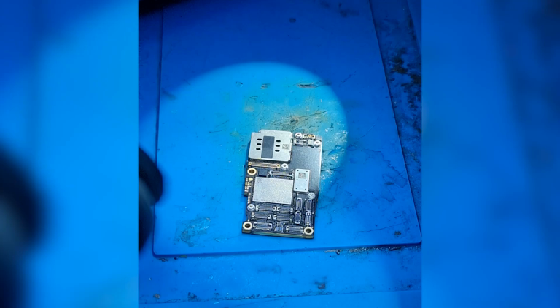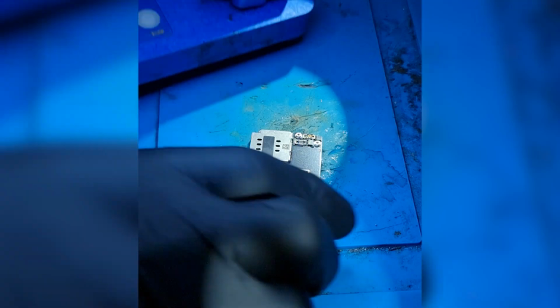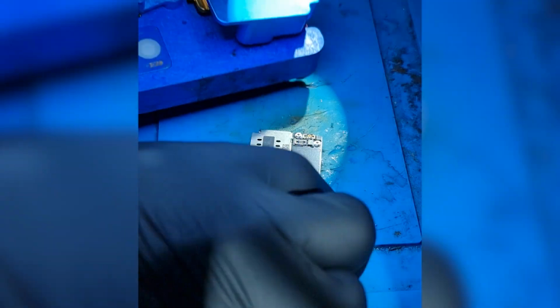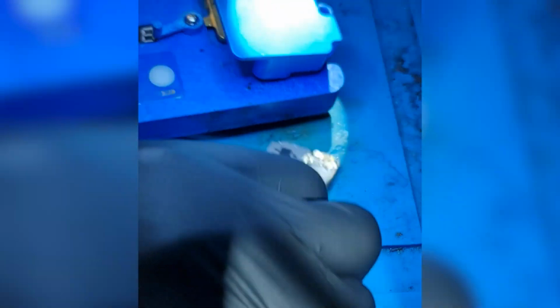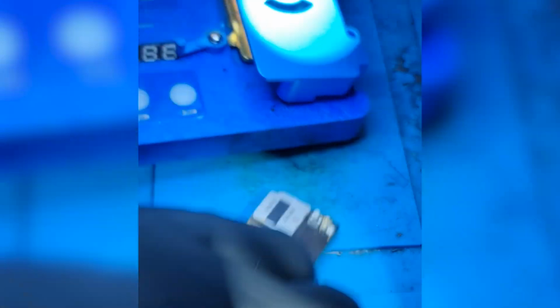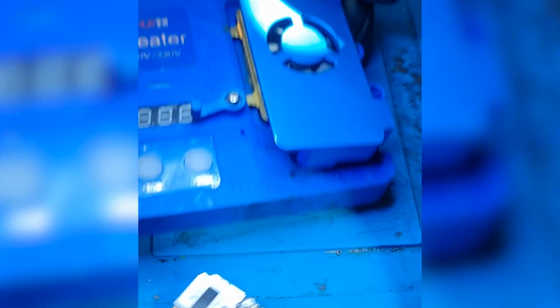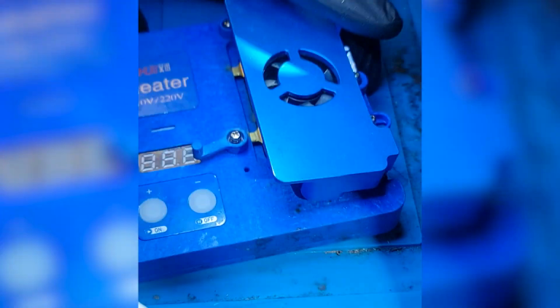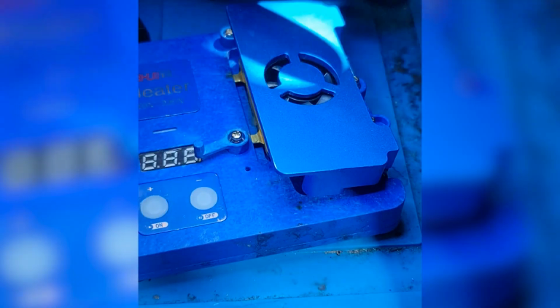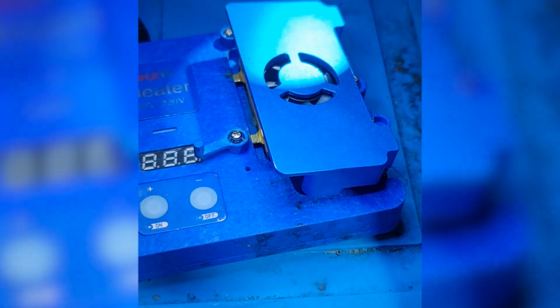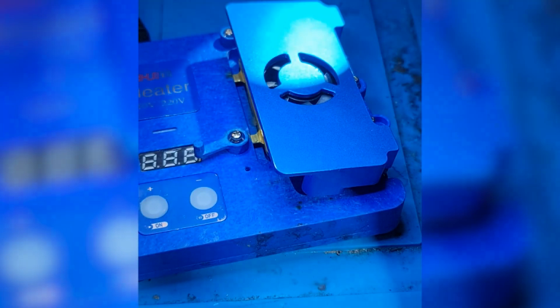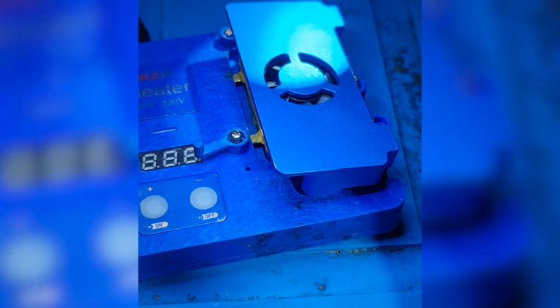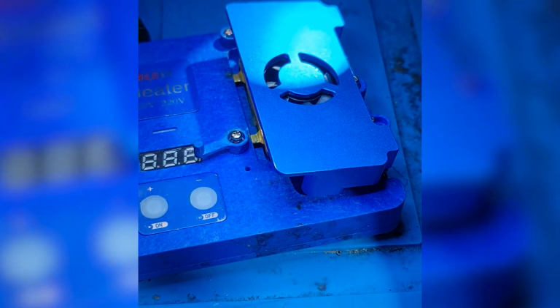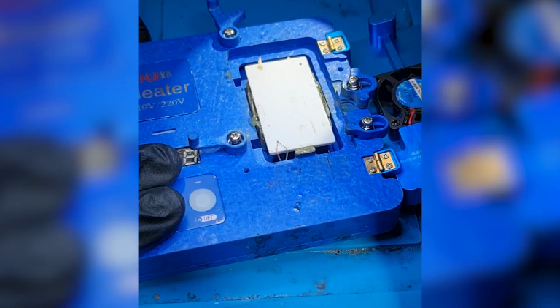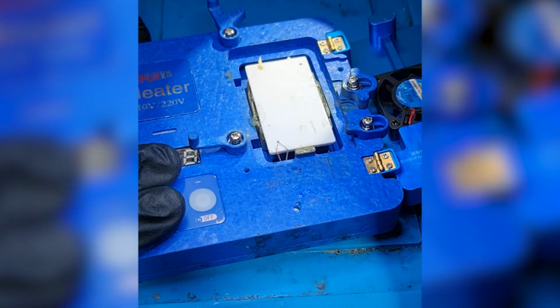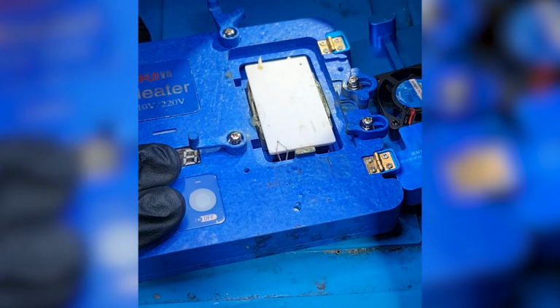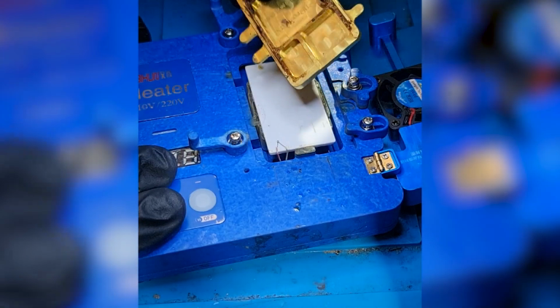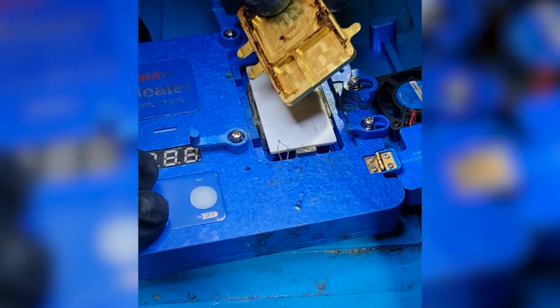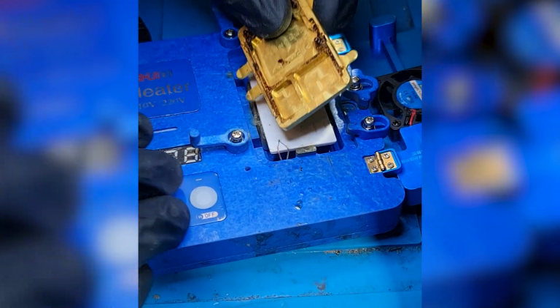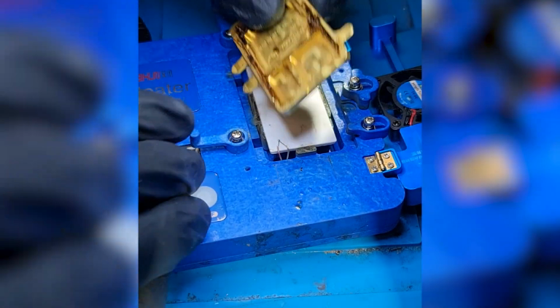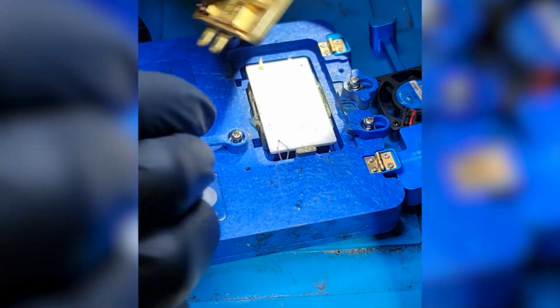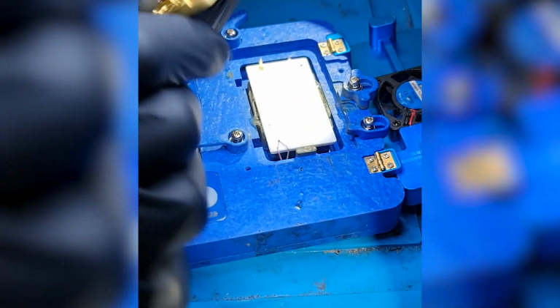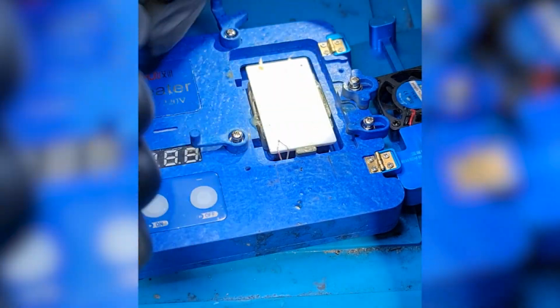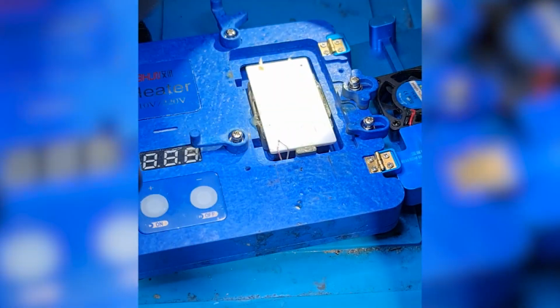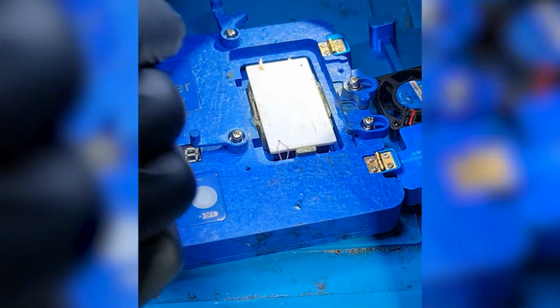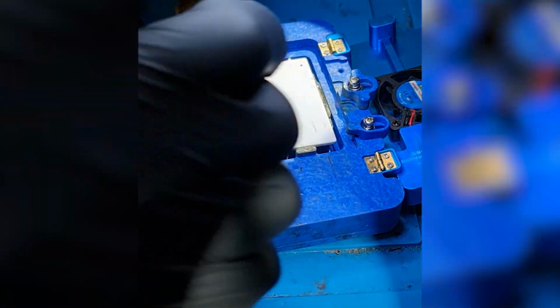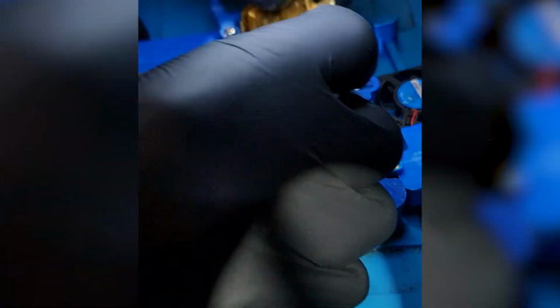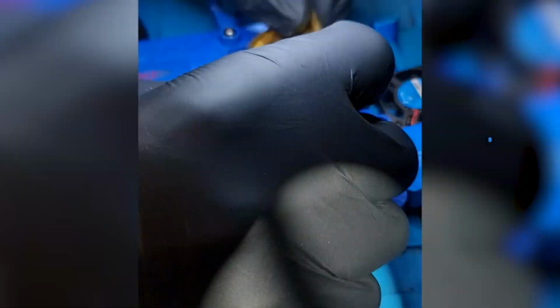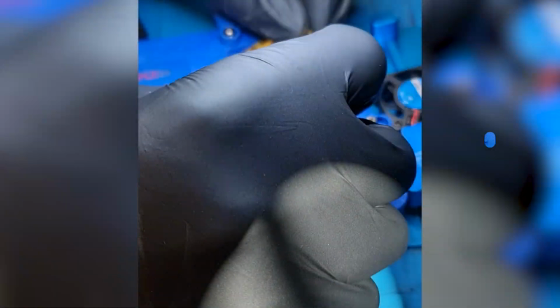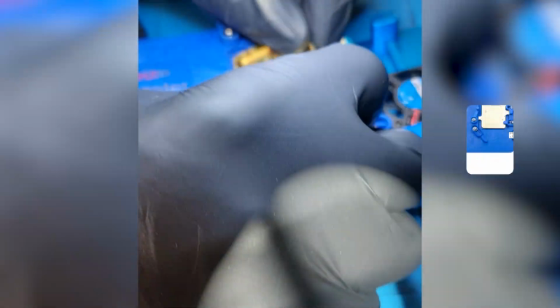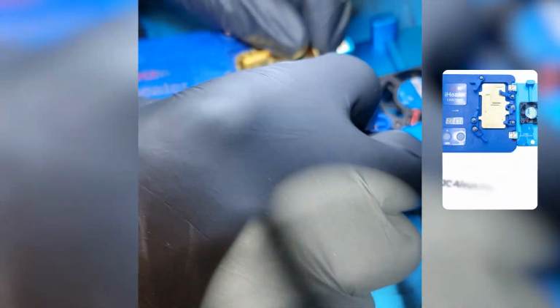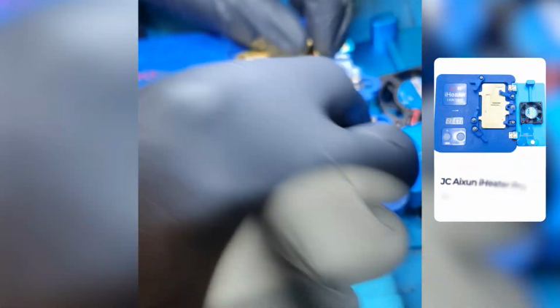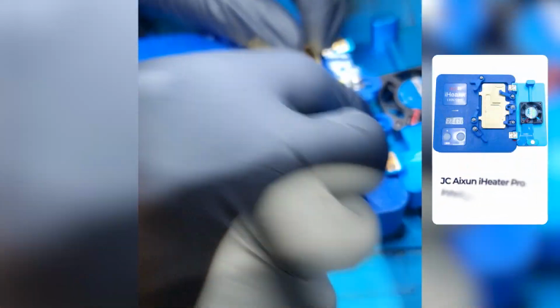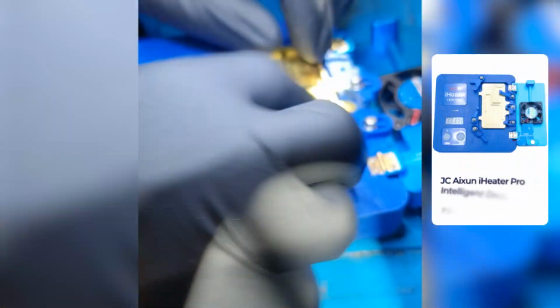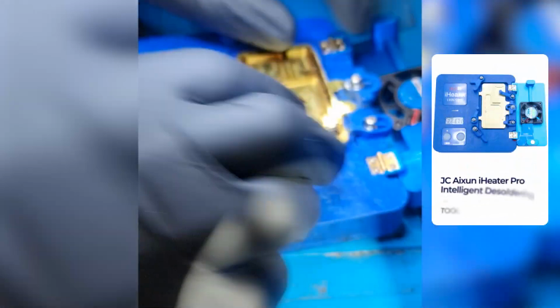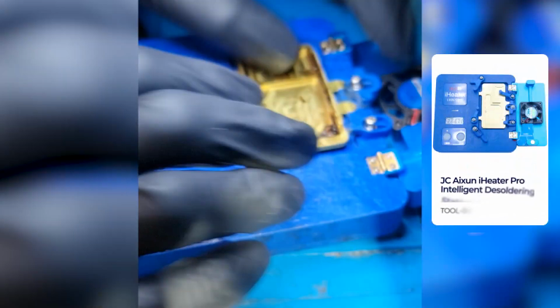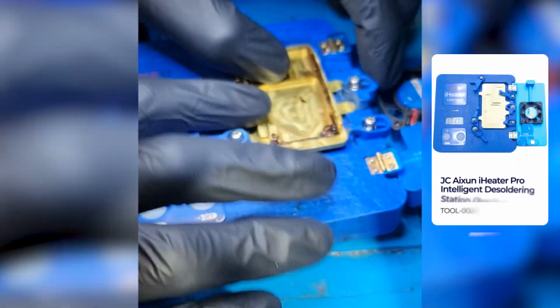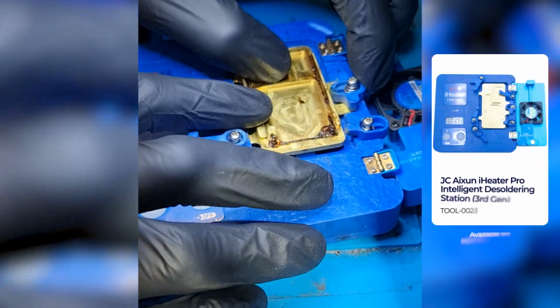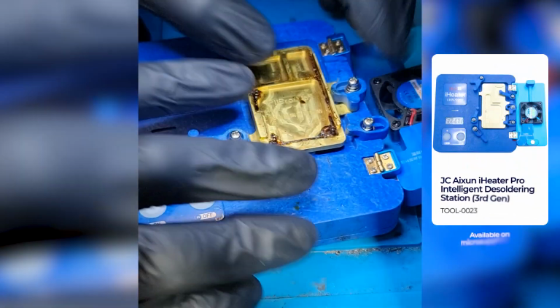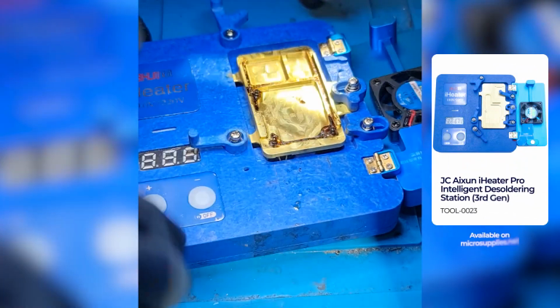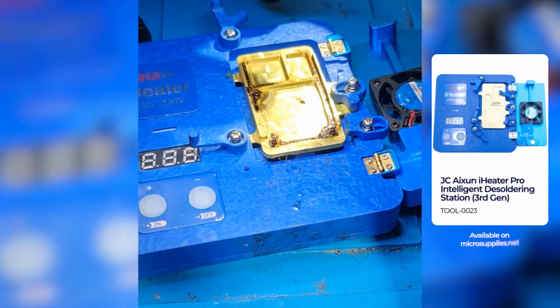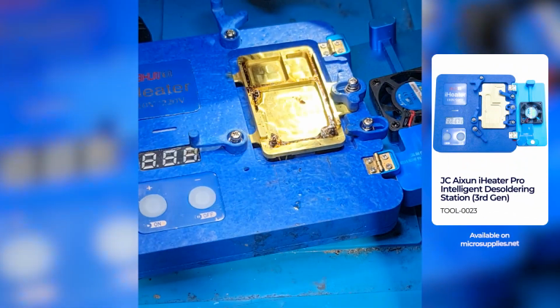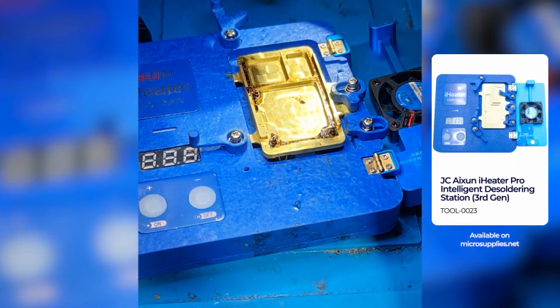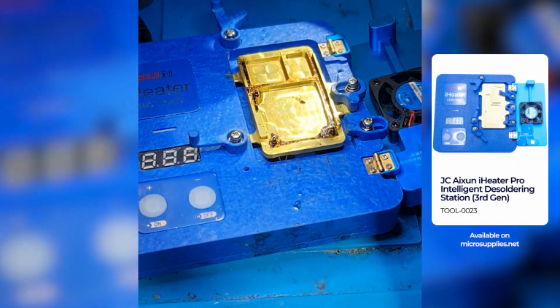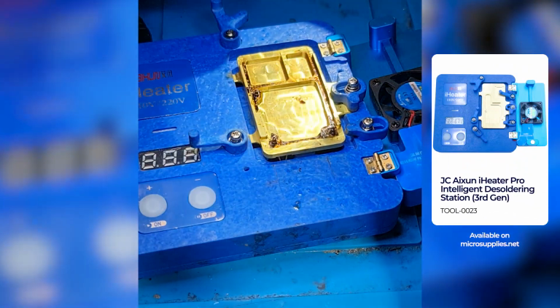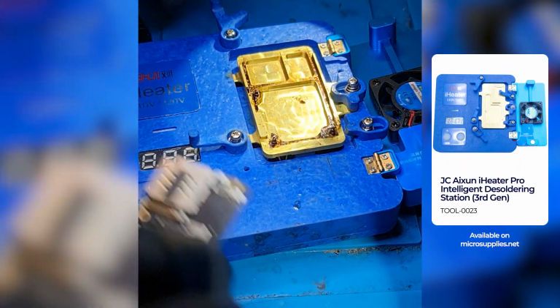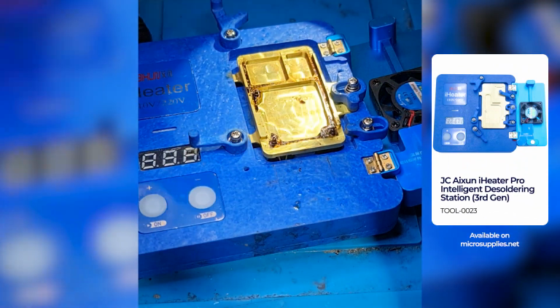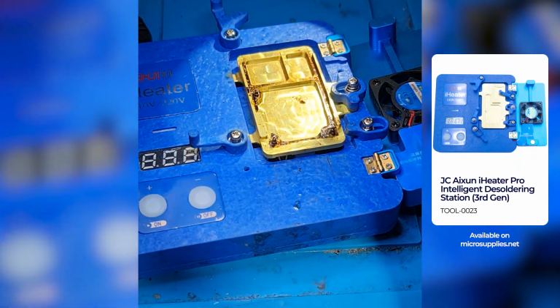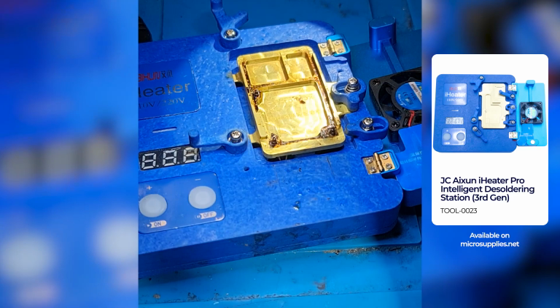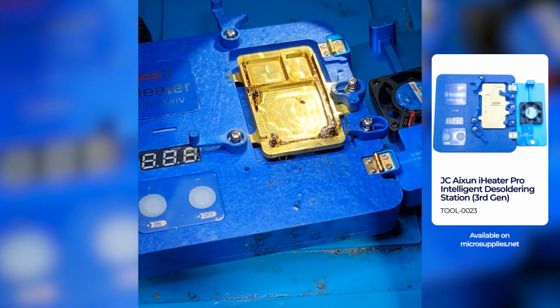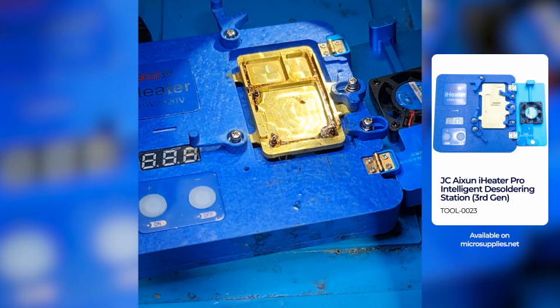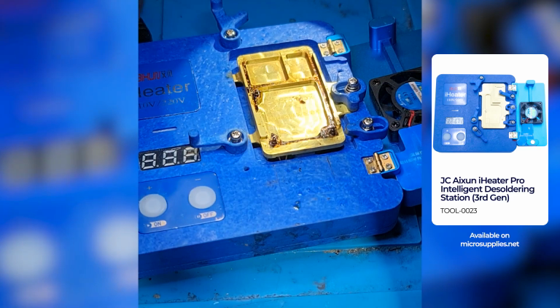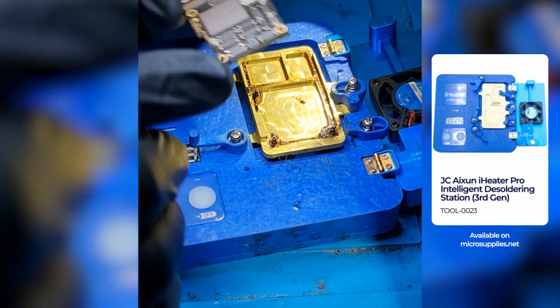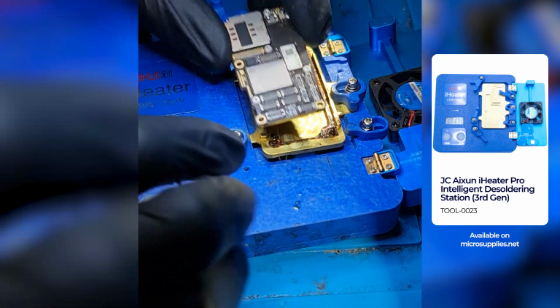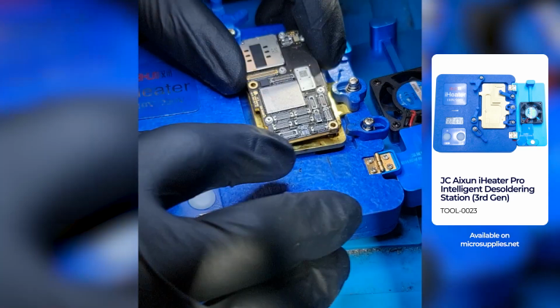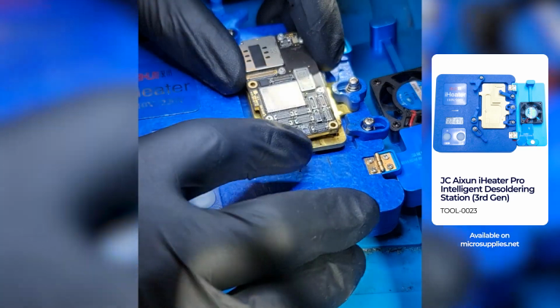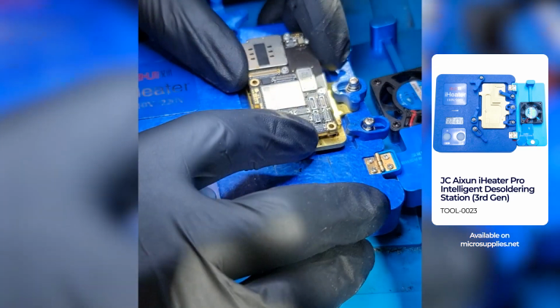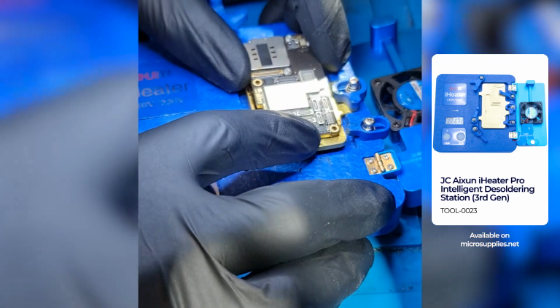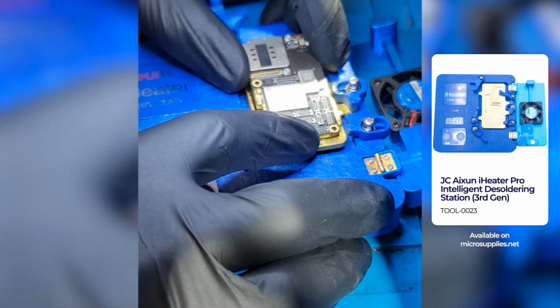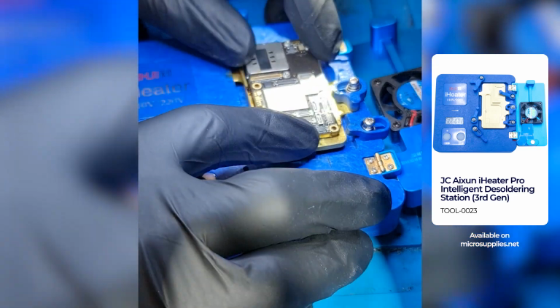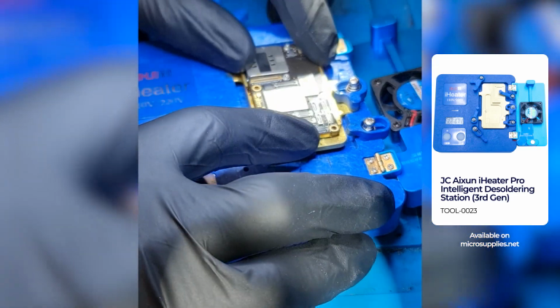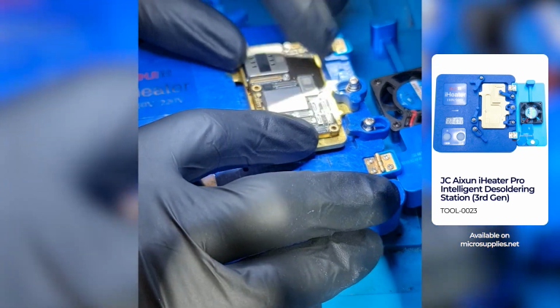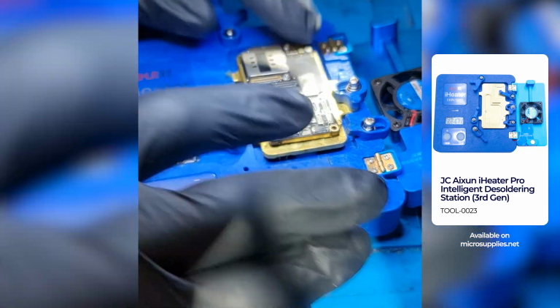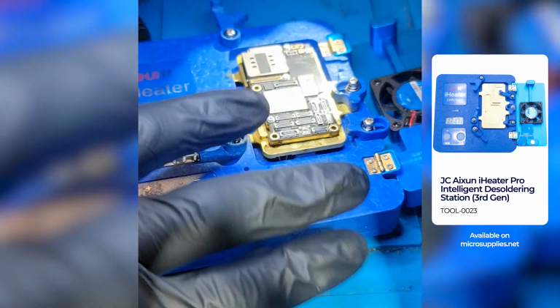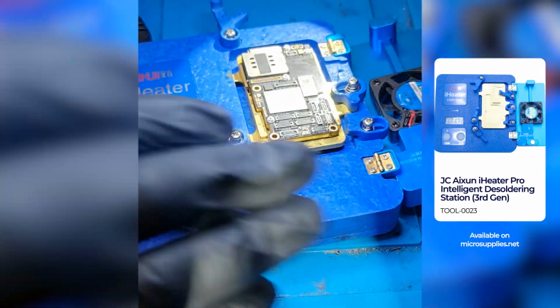Hi everyone. Today we have an underboard swap repair for the iPhone 11 Pro. The problem with the device is that it has no IMEI.